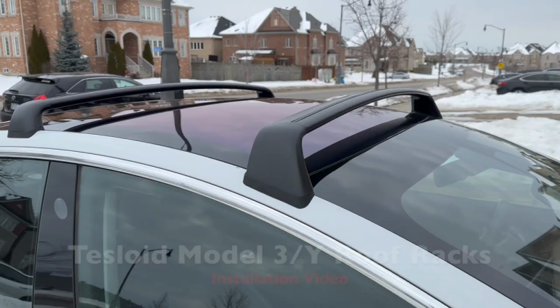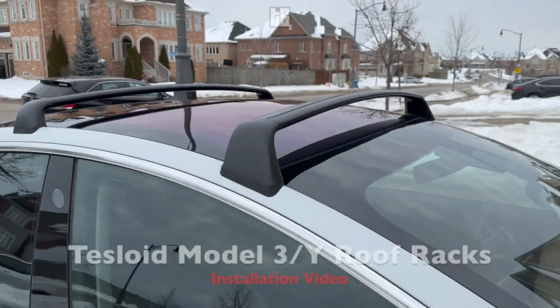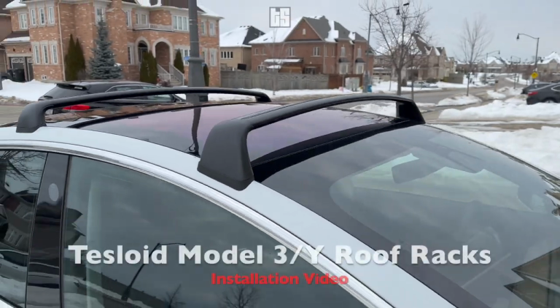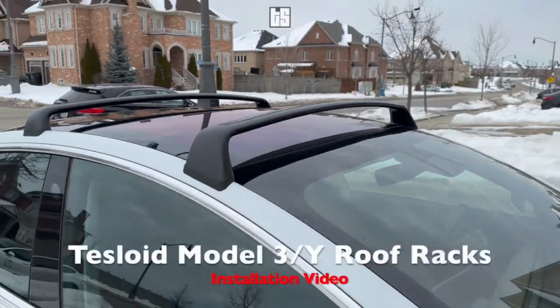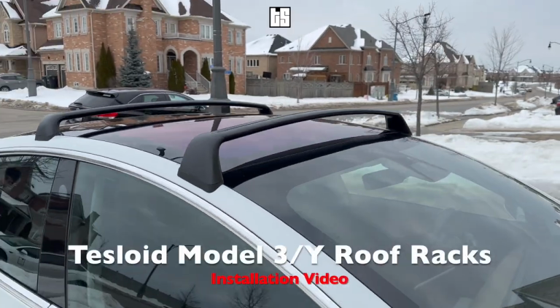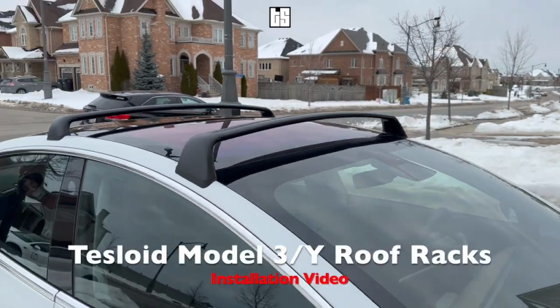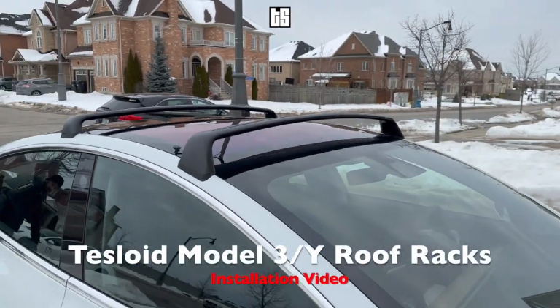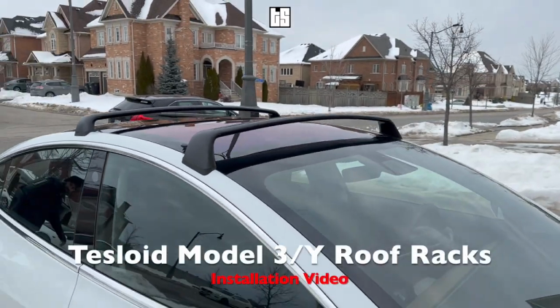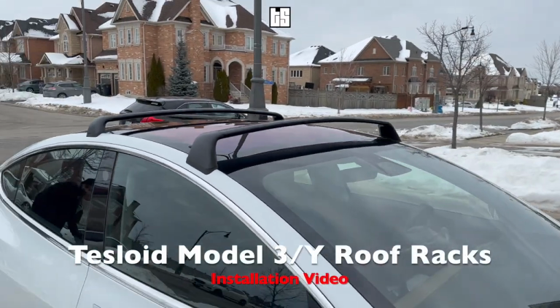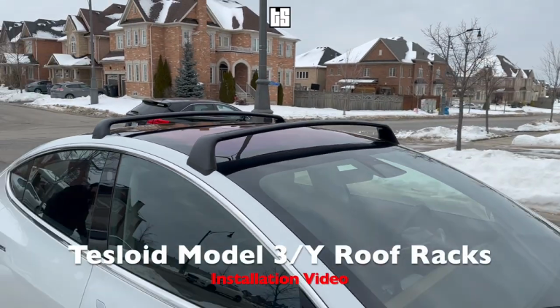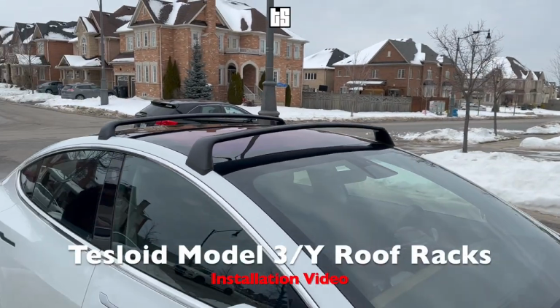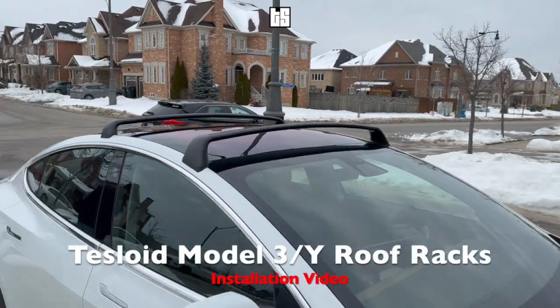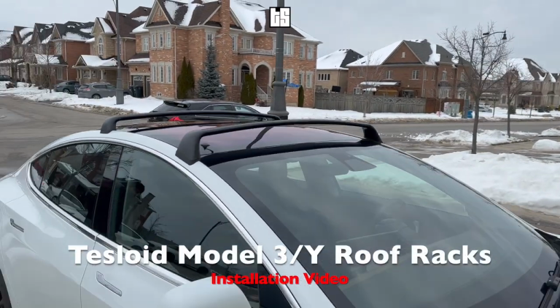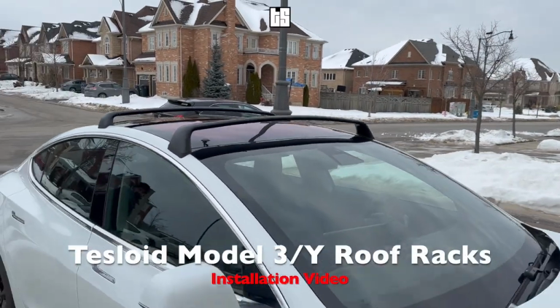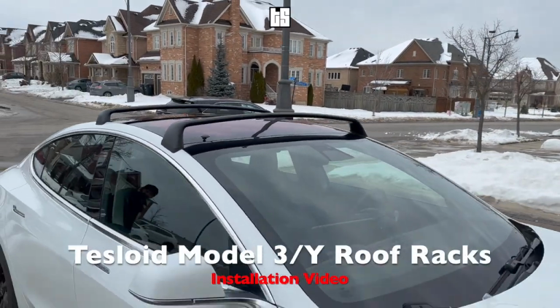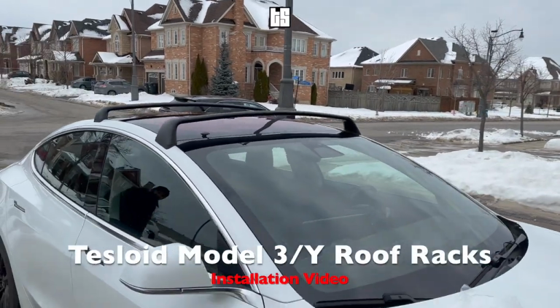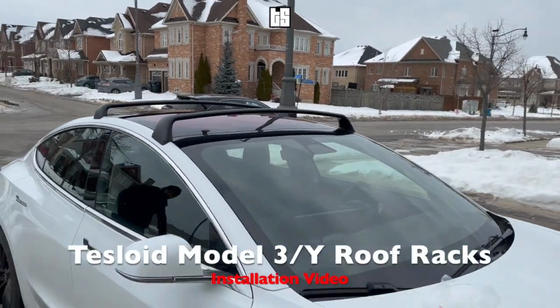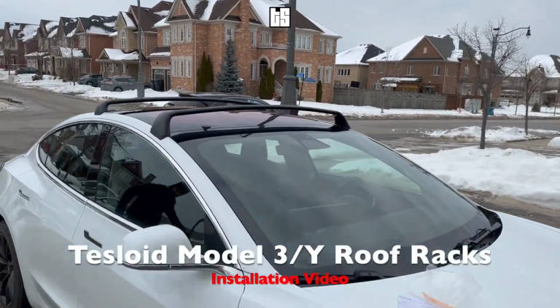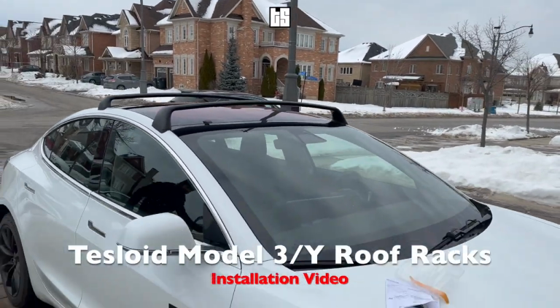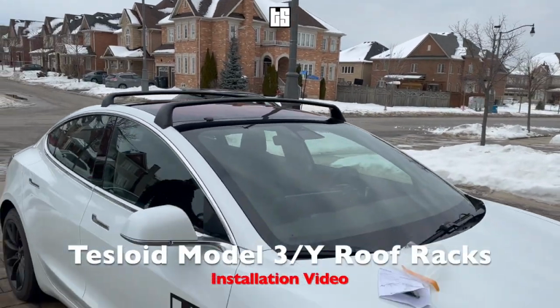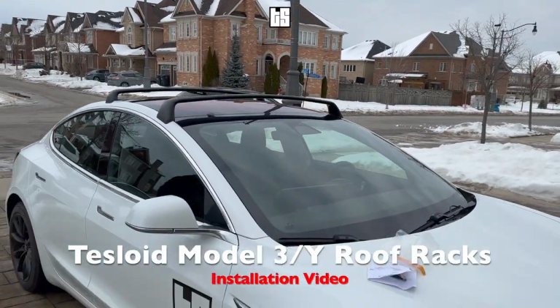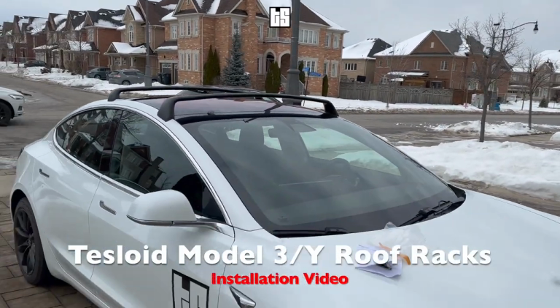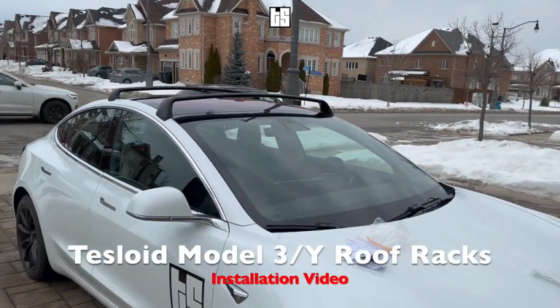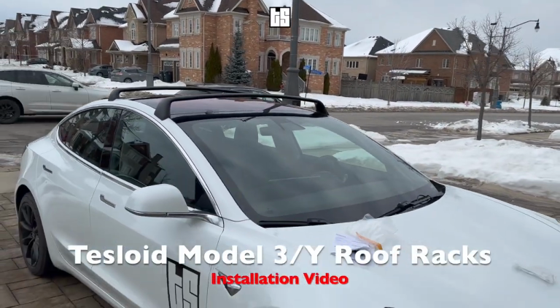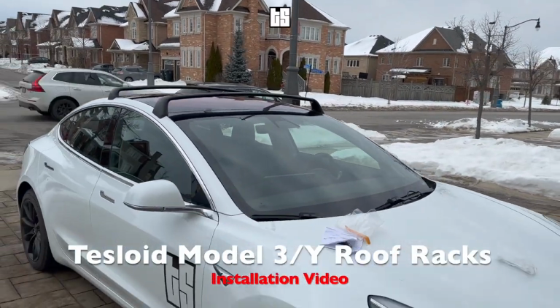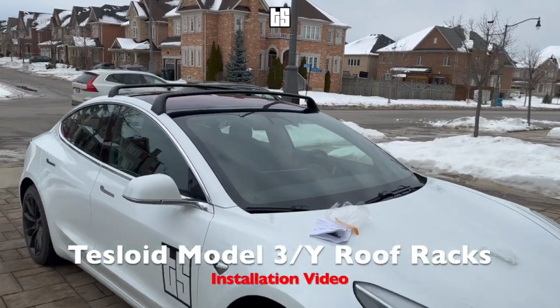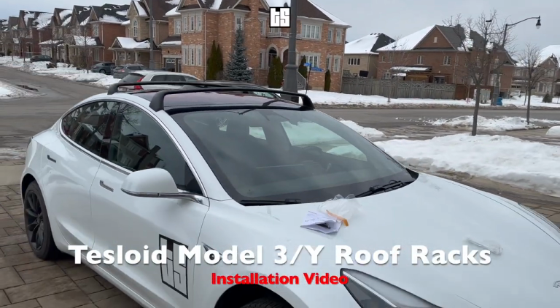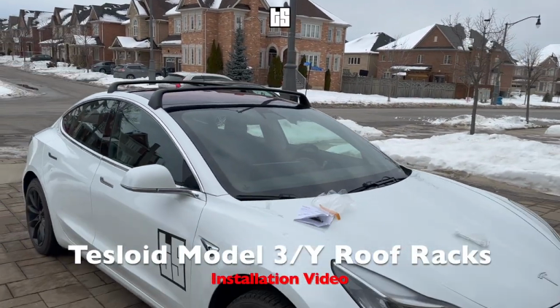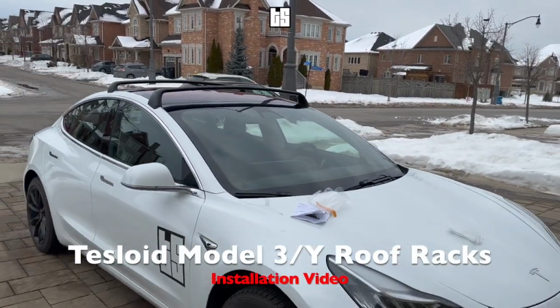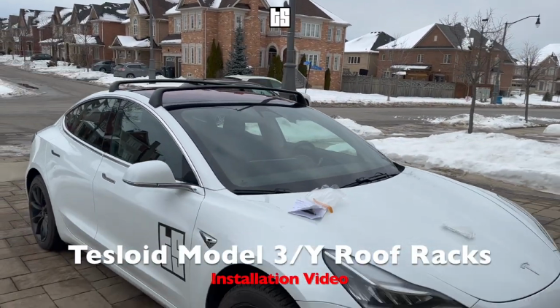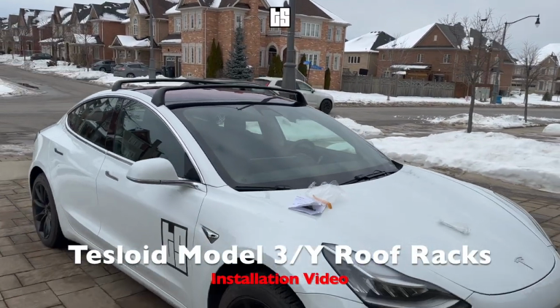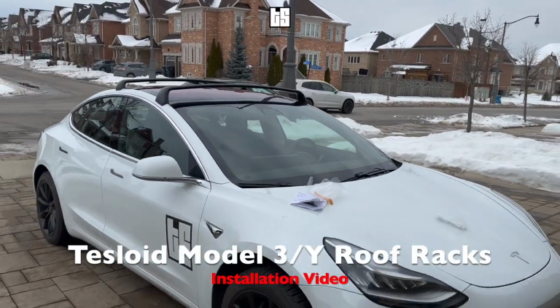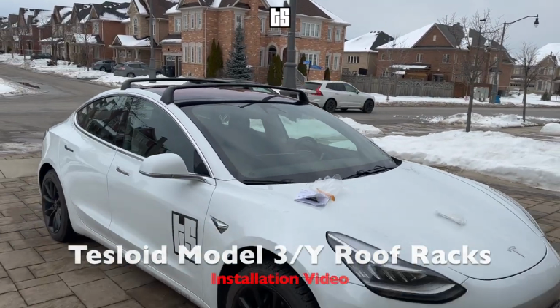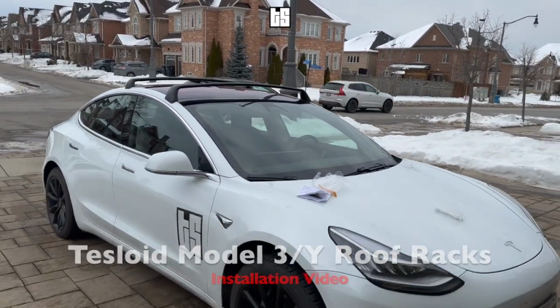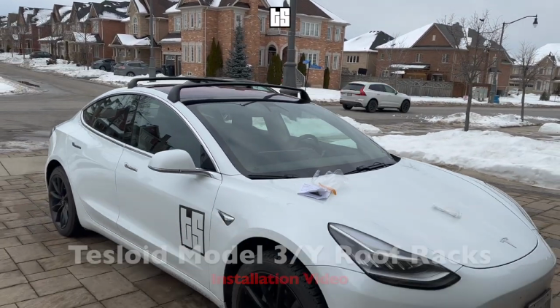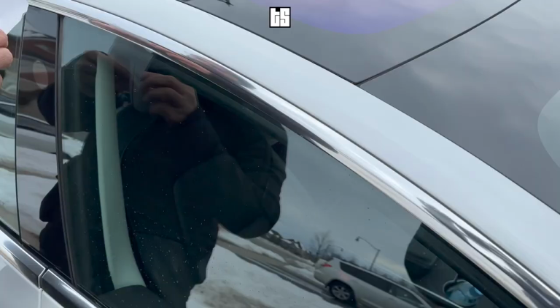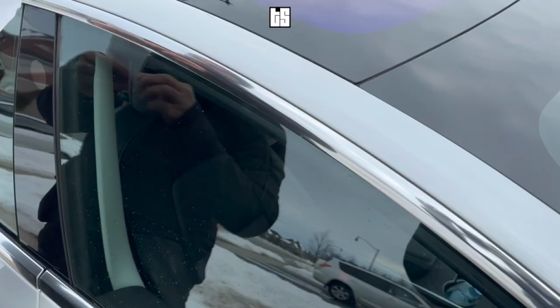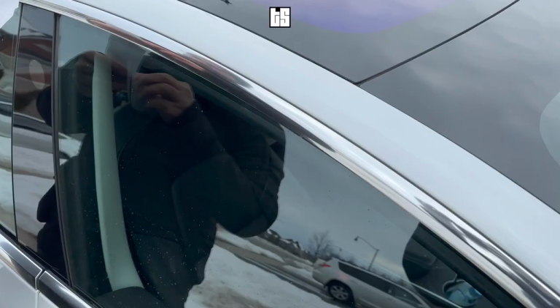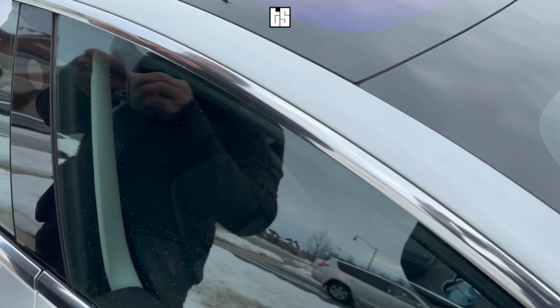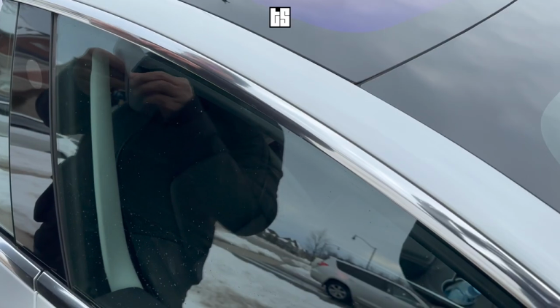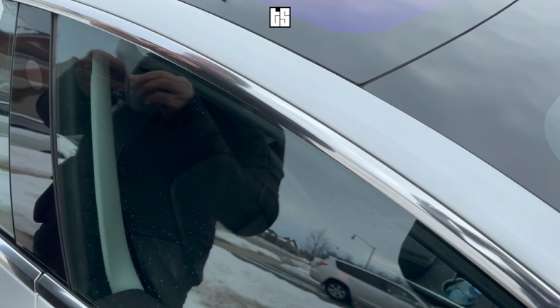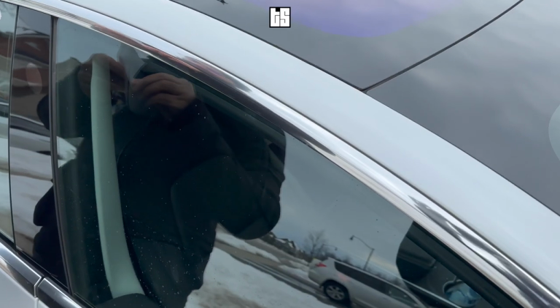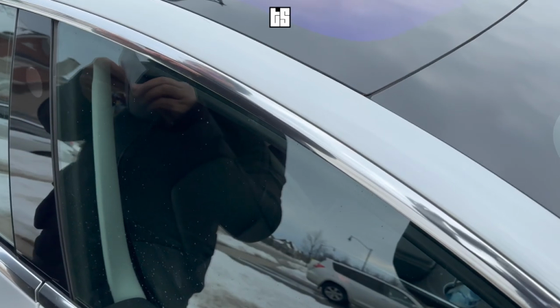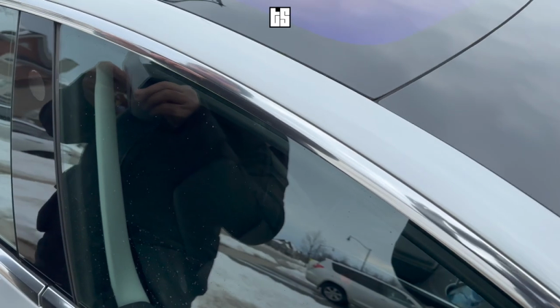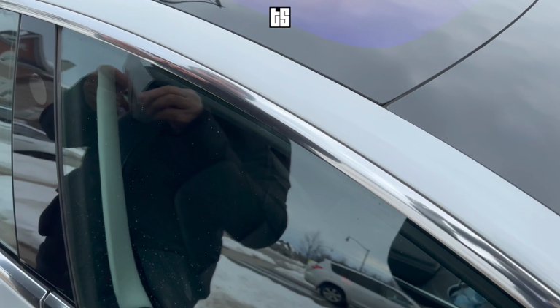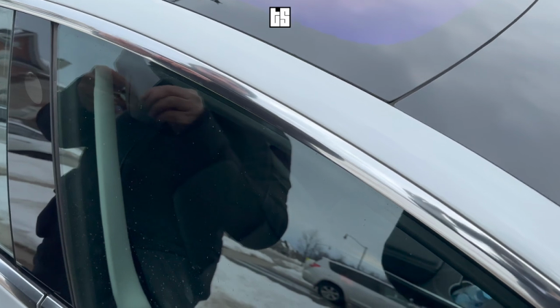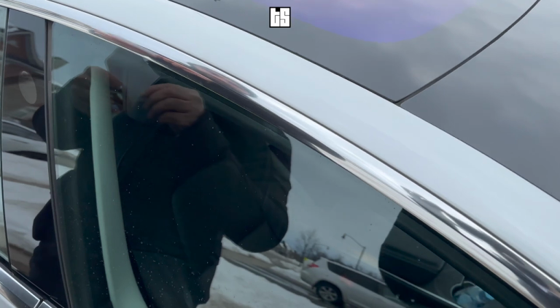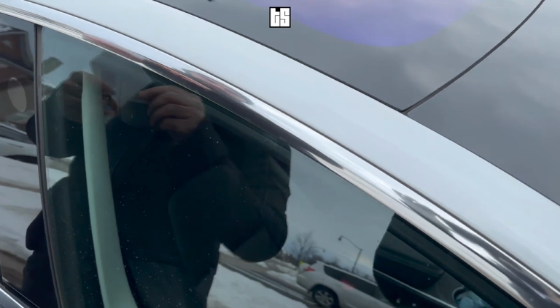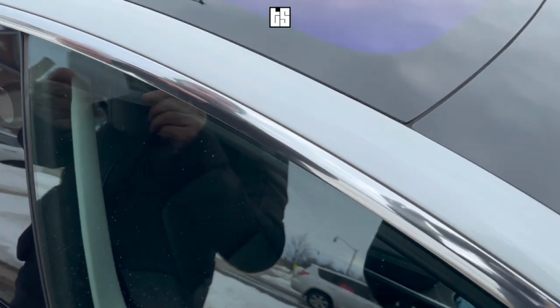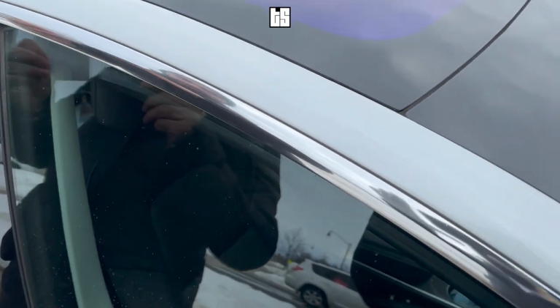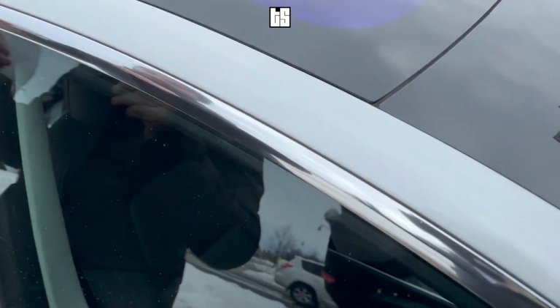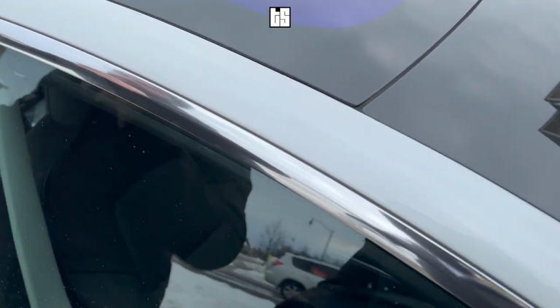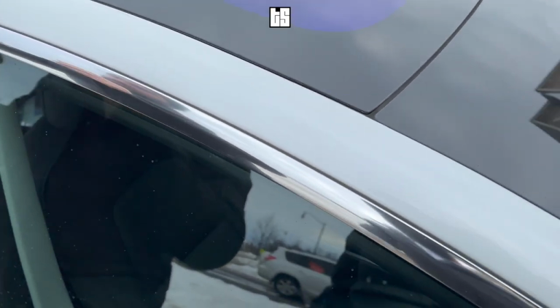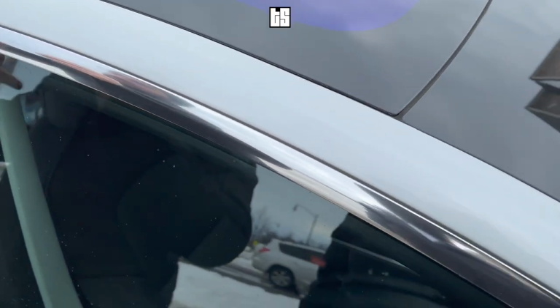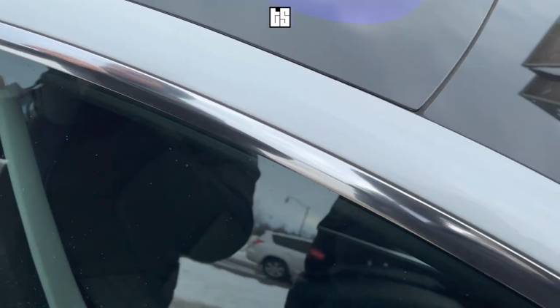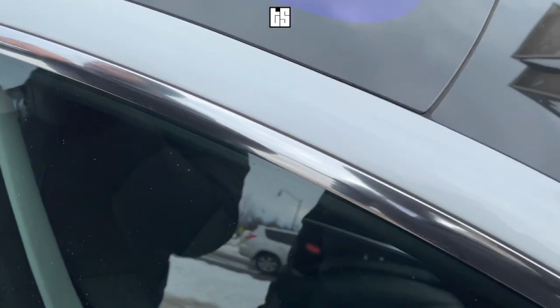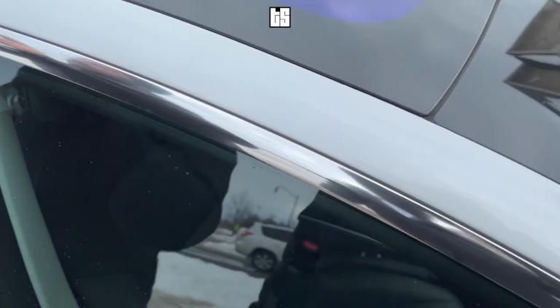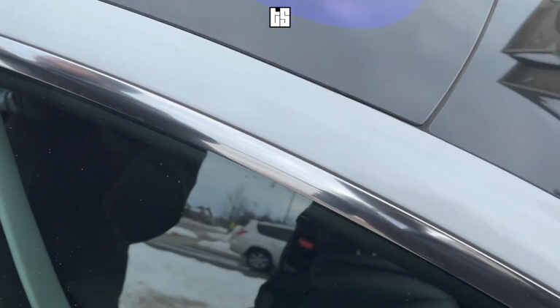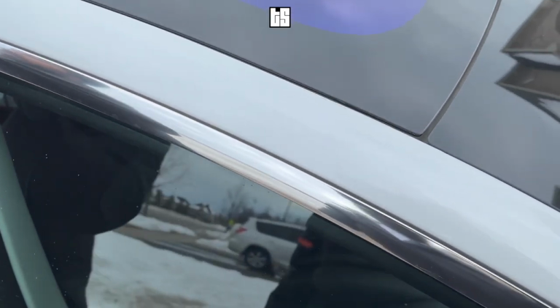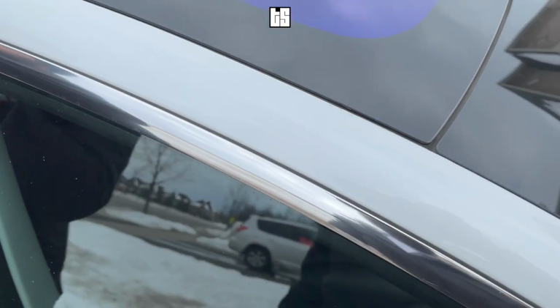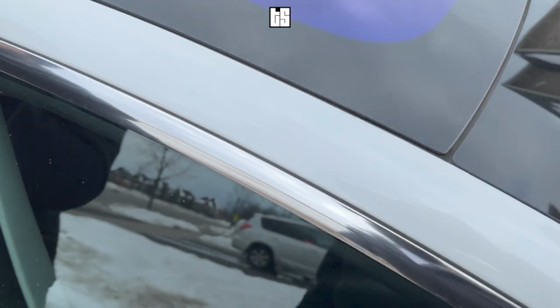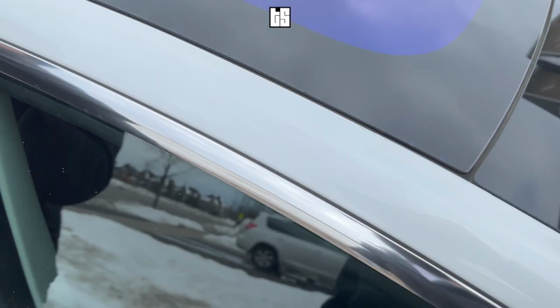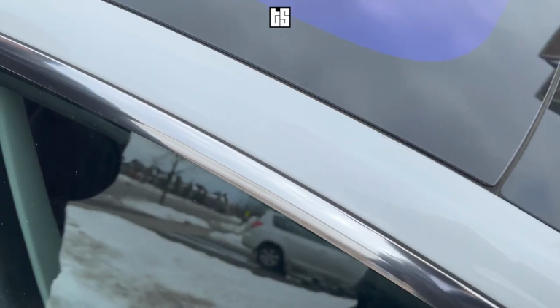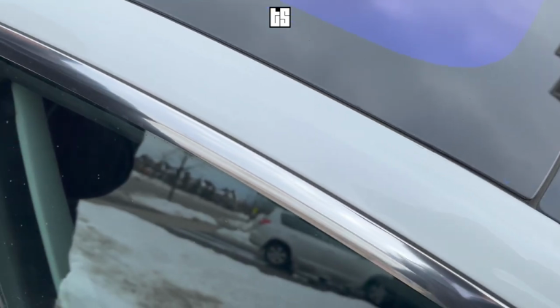Hello everyone, today we're going to be installing the Tesla Model 3 and Model Y roof racks made by Tesloid. Let's get into it.